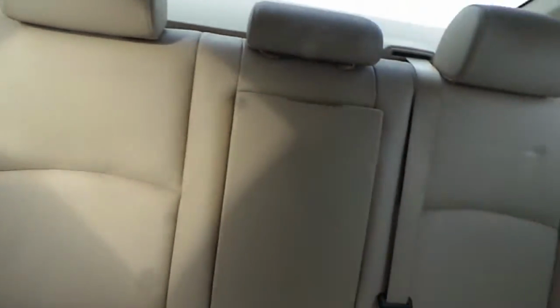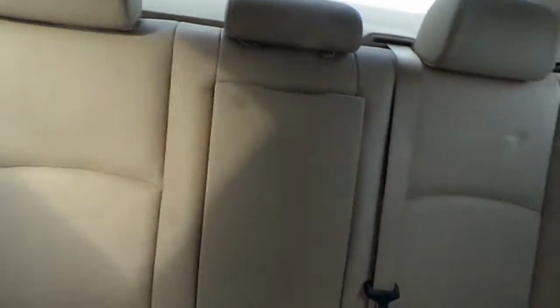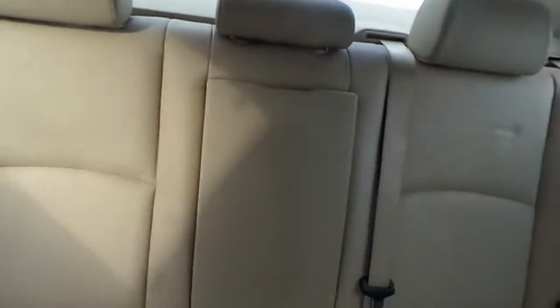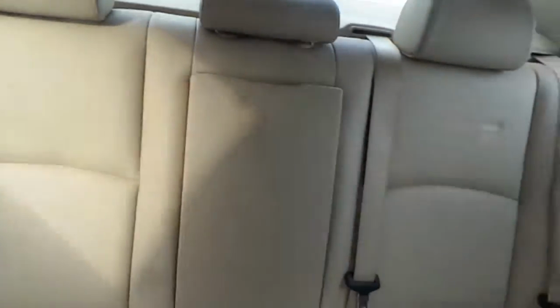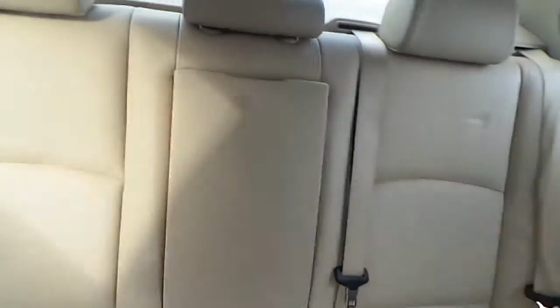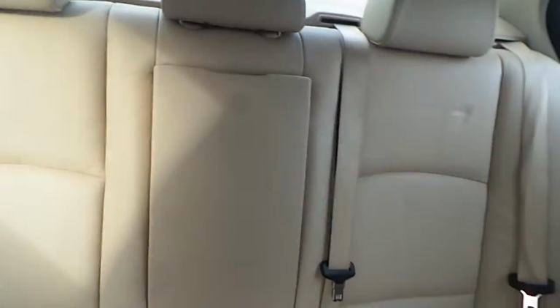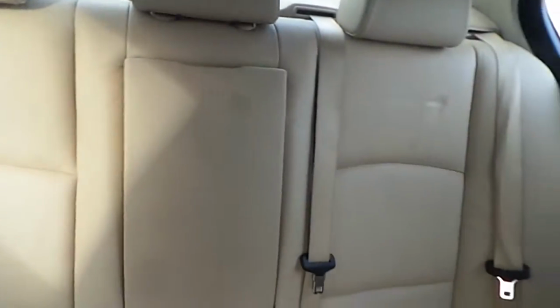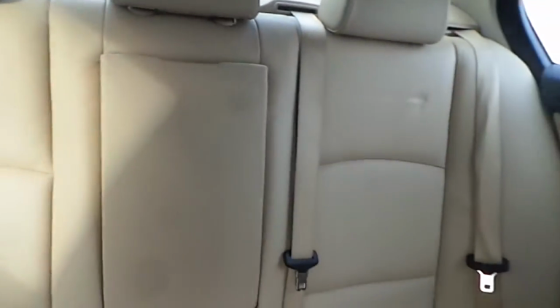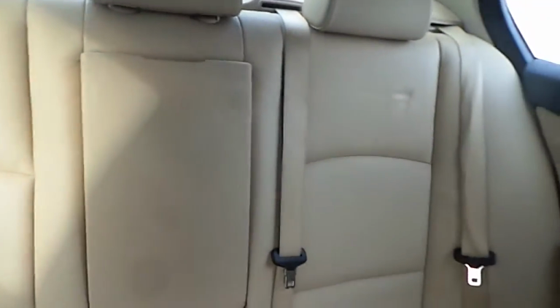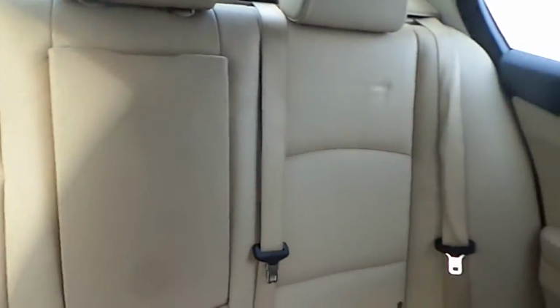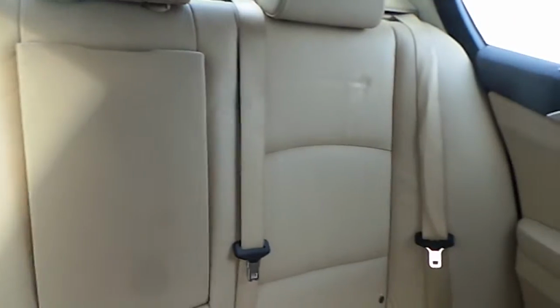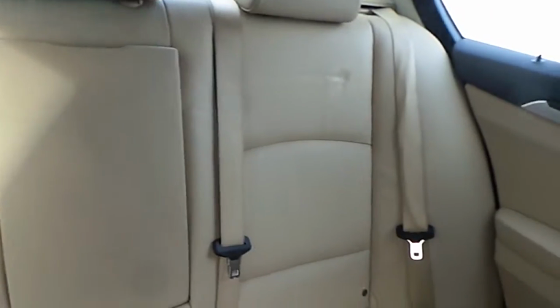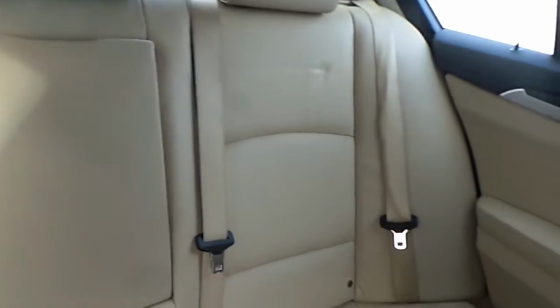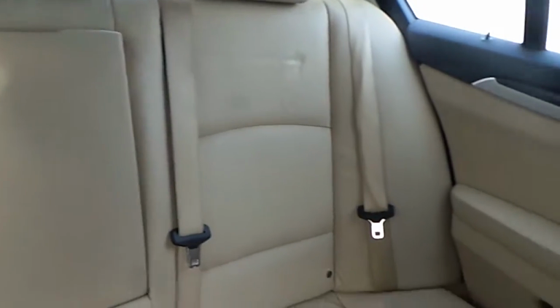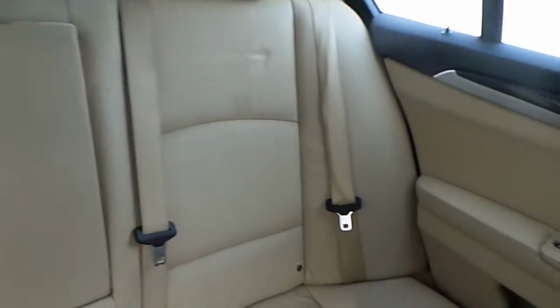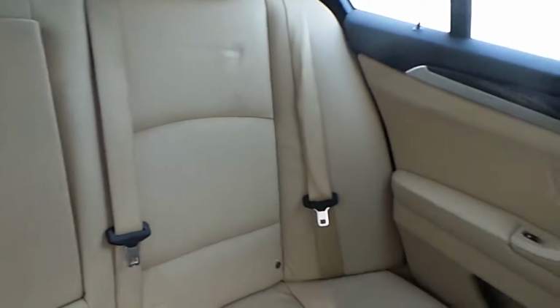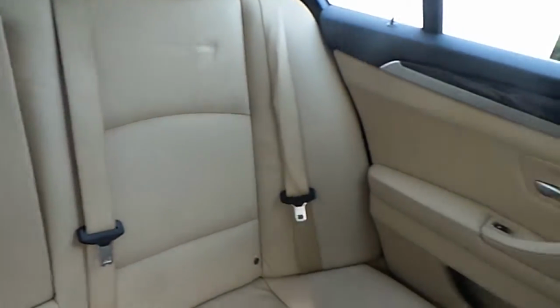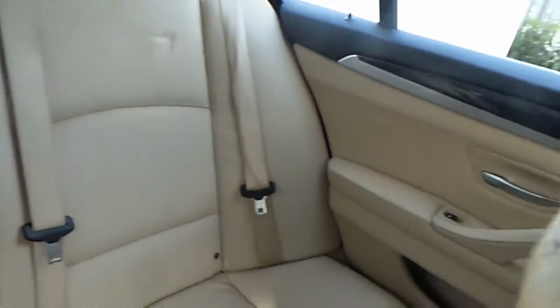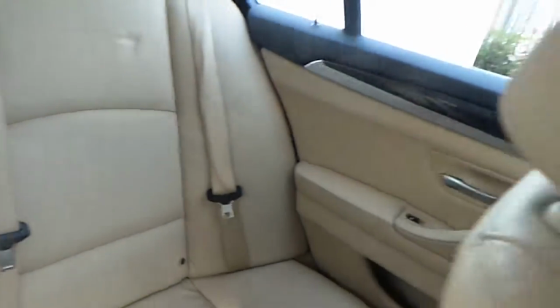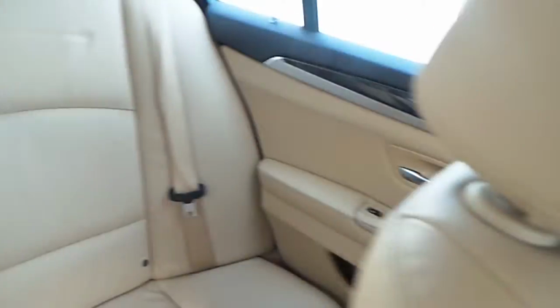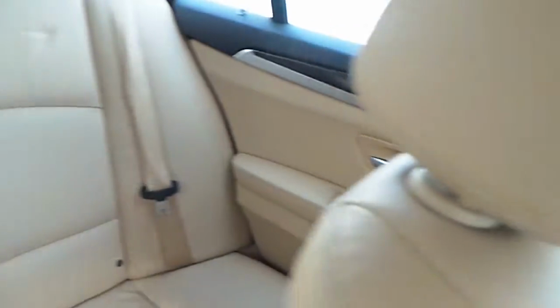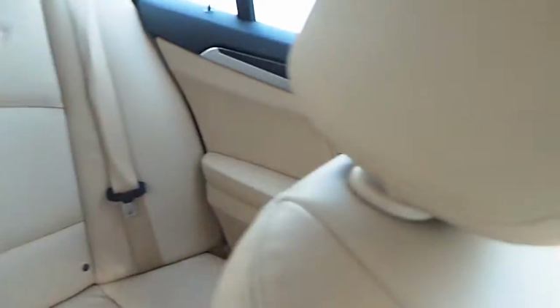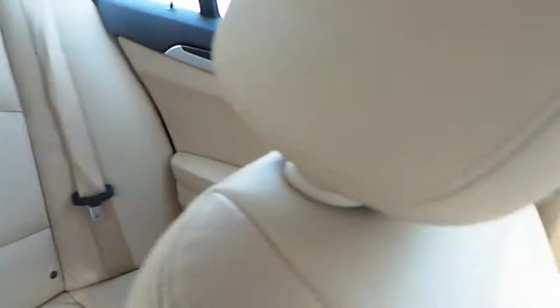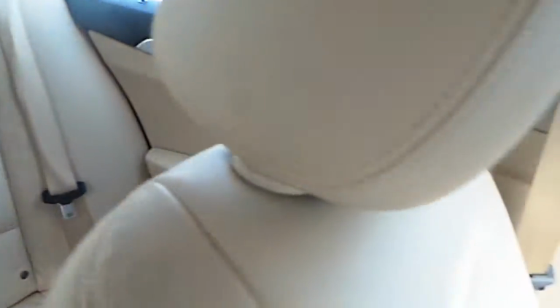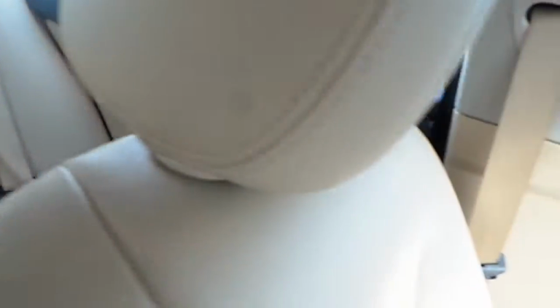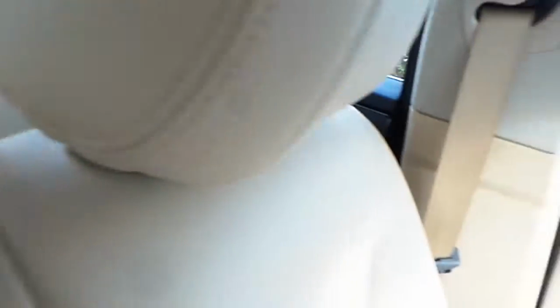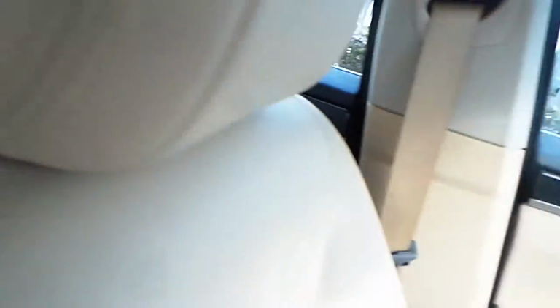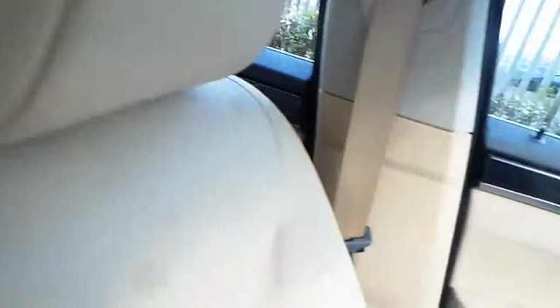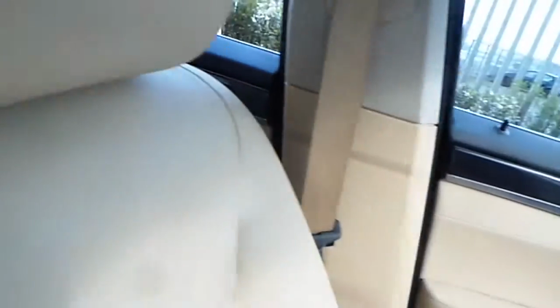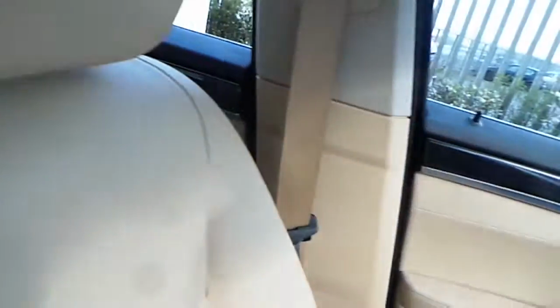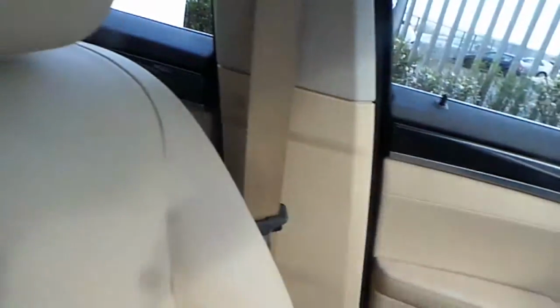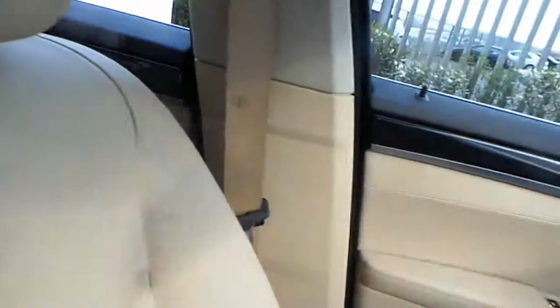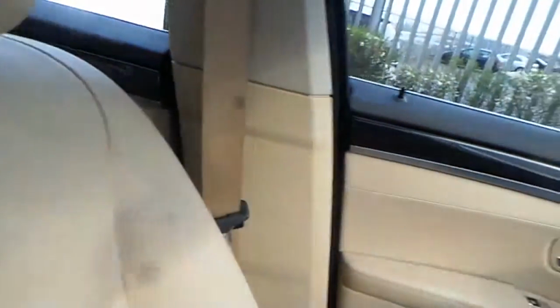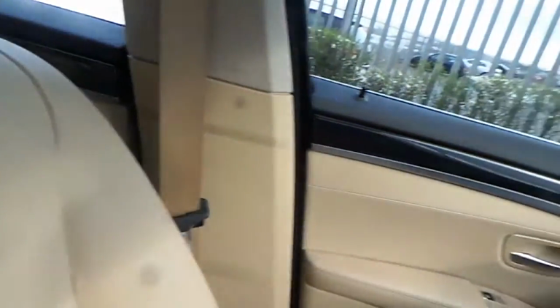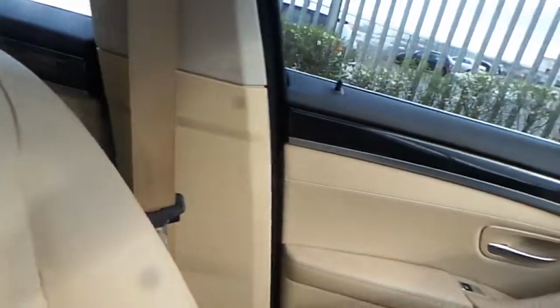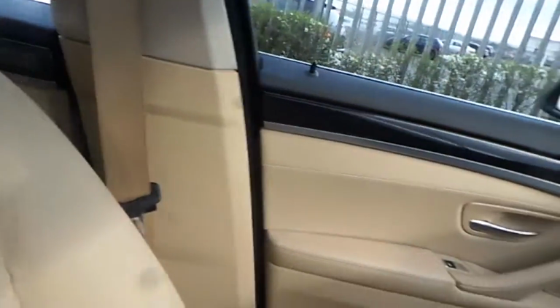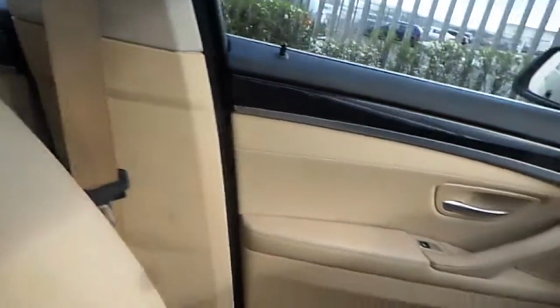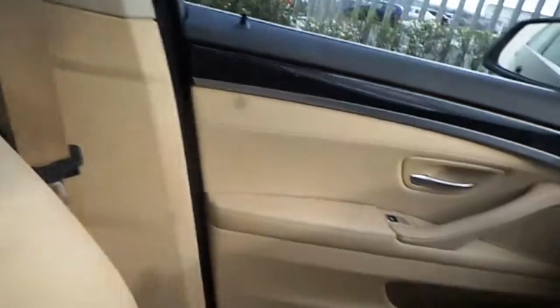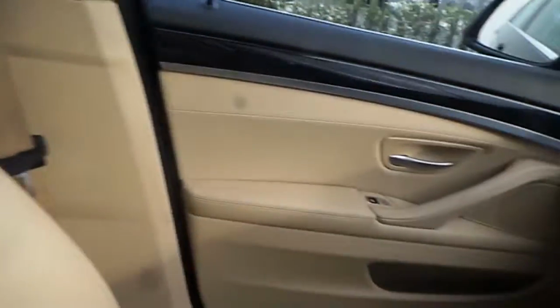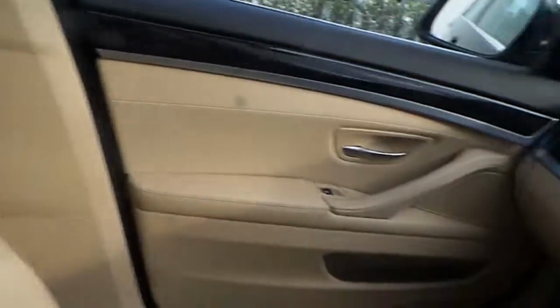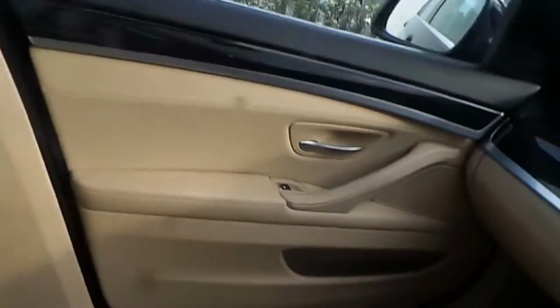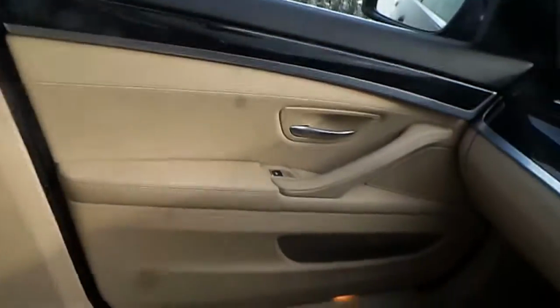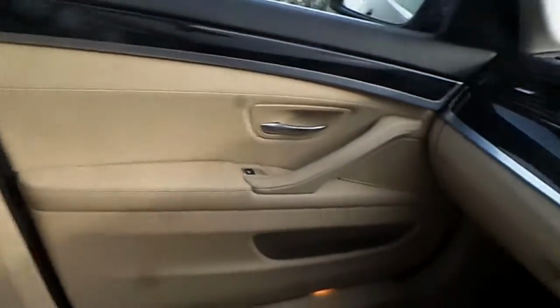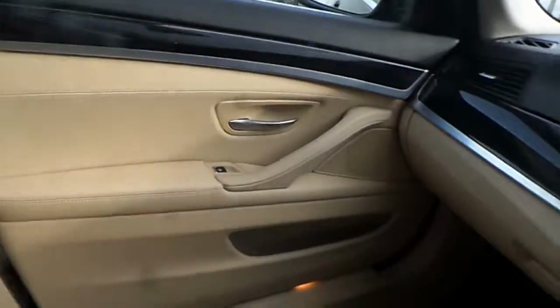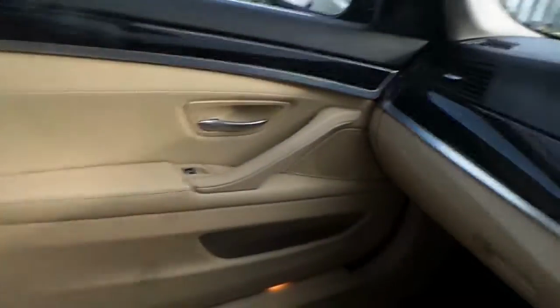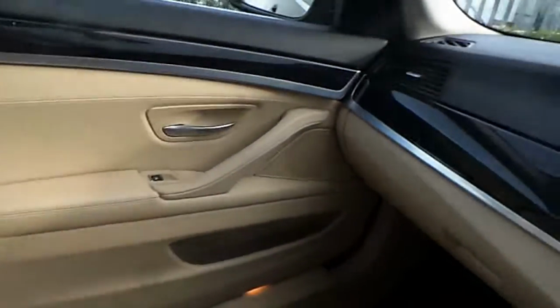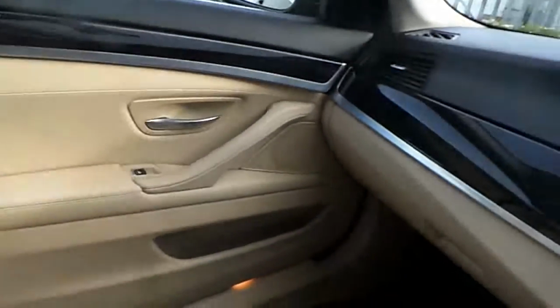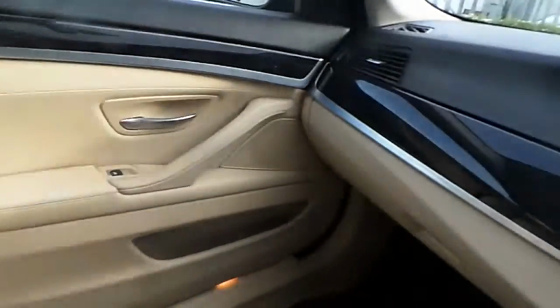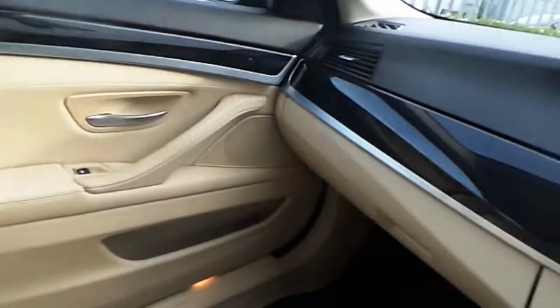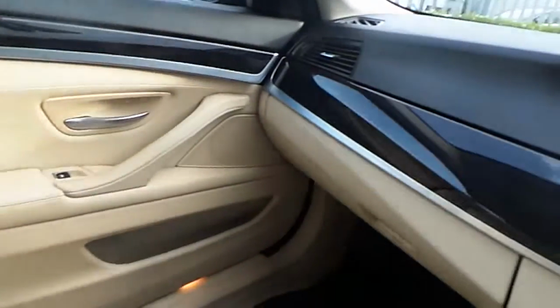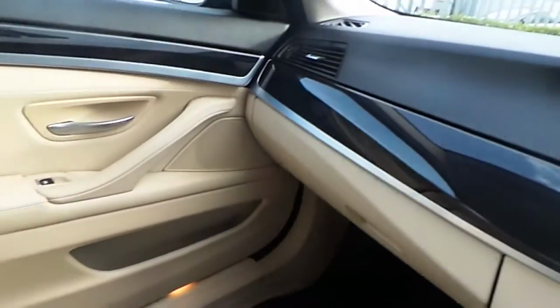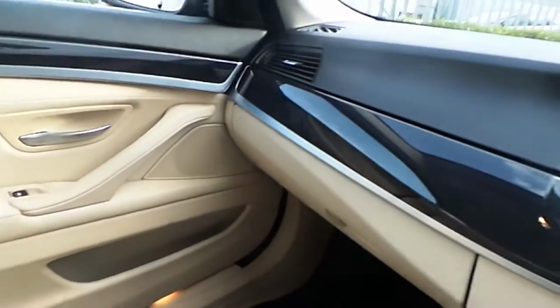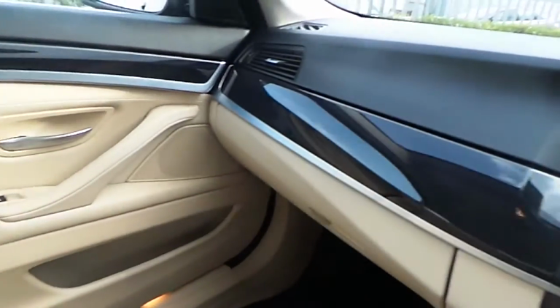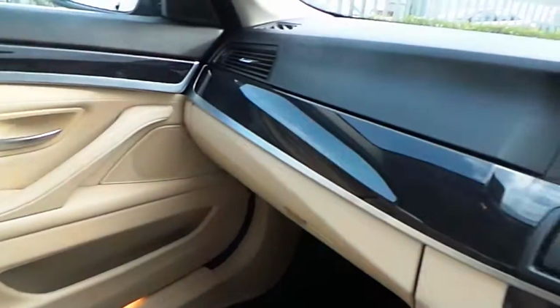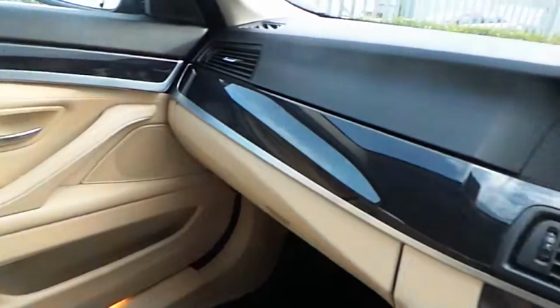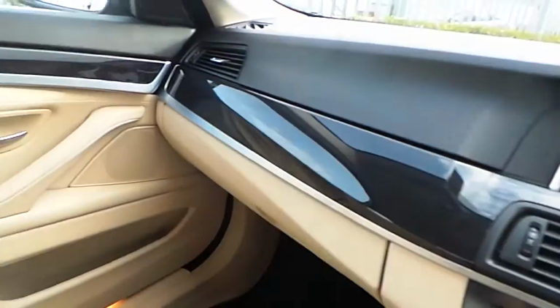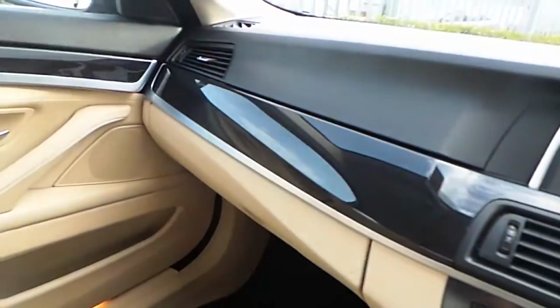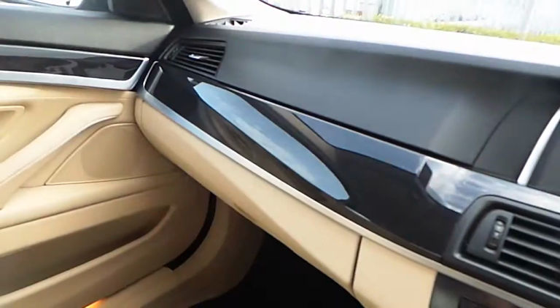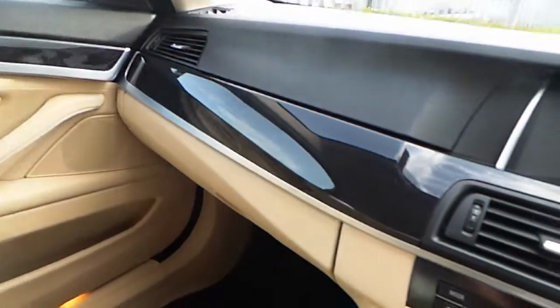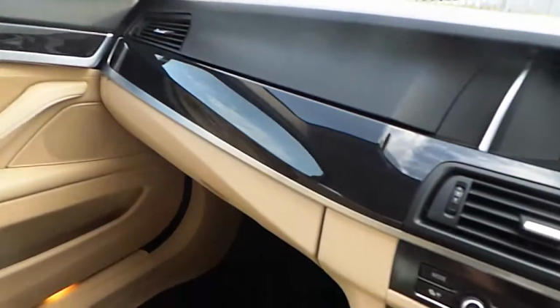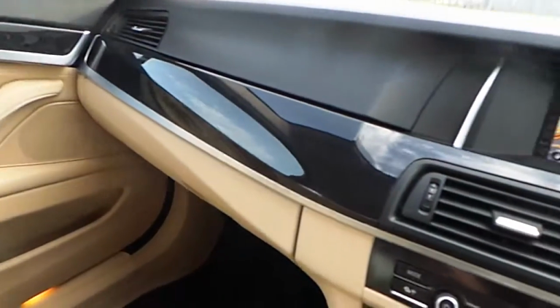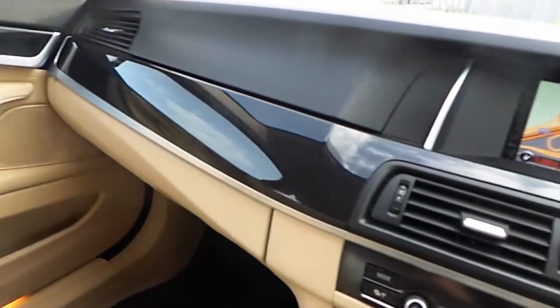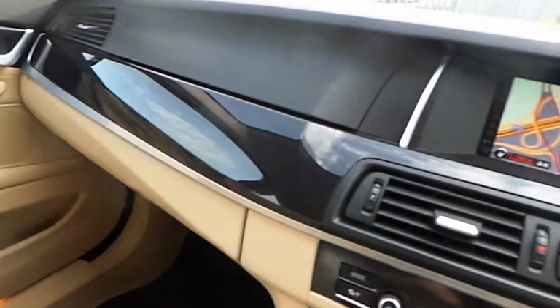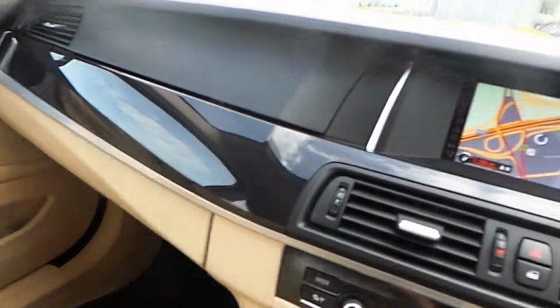The car is finished in a Venetian beige leather with high gloss trim.